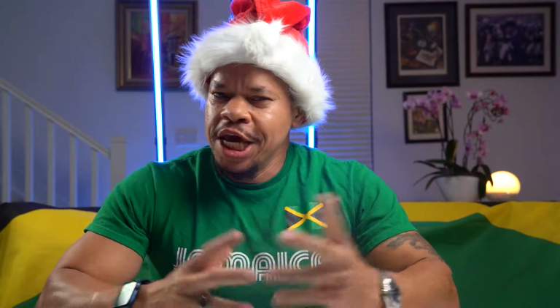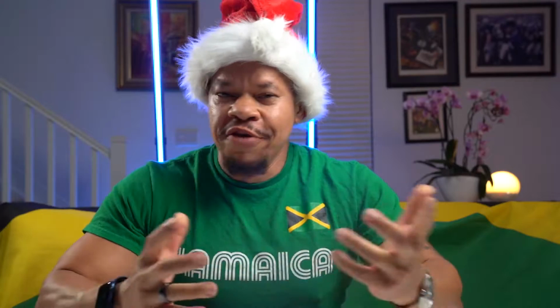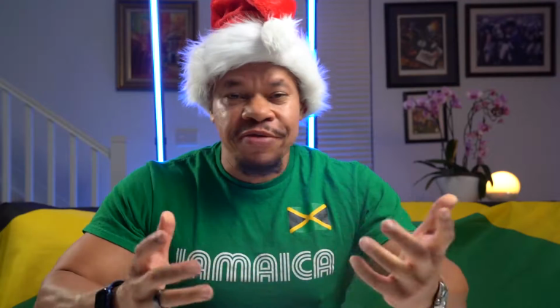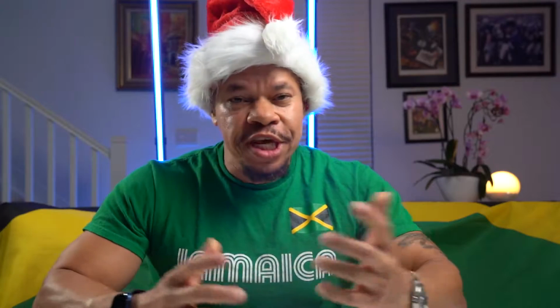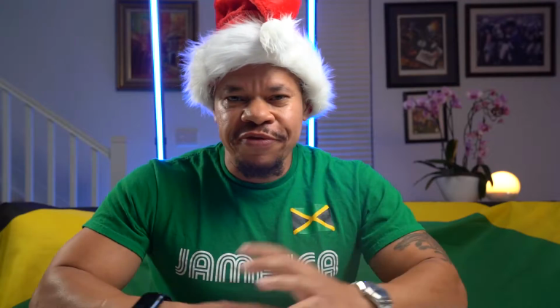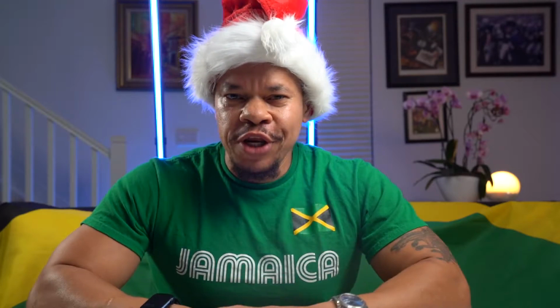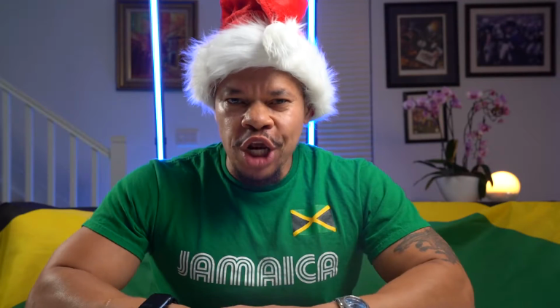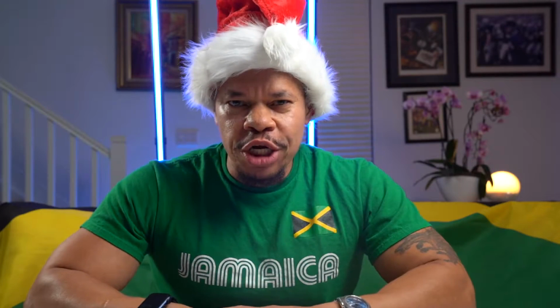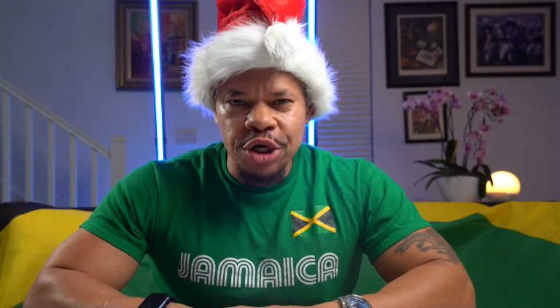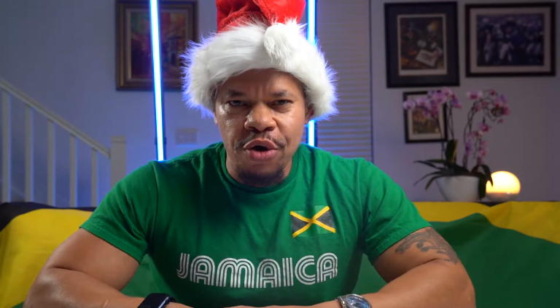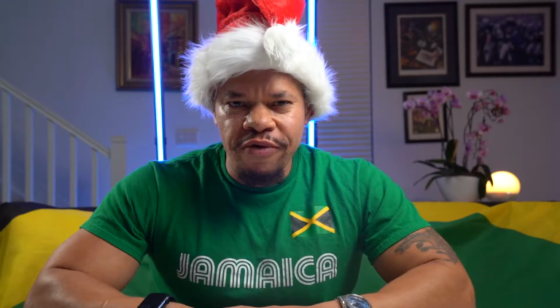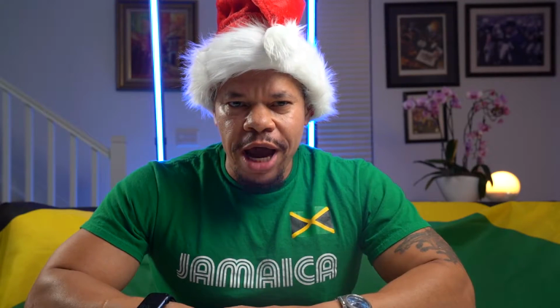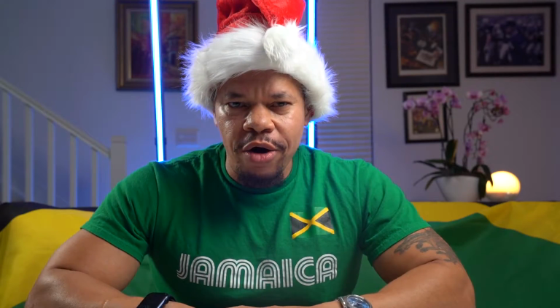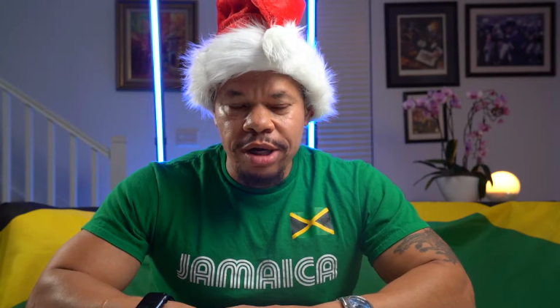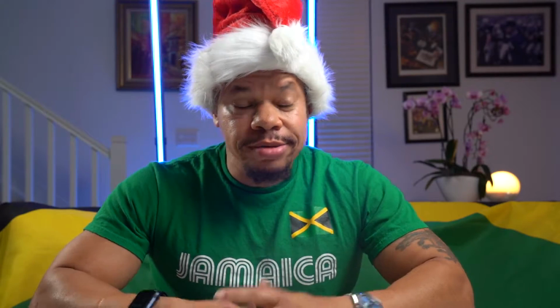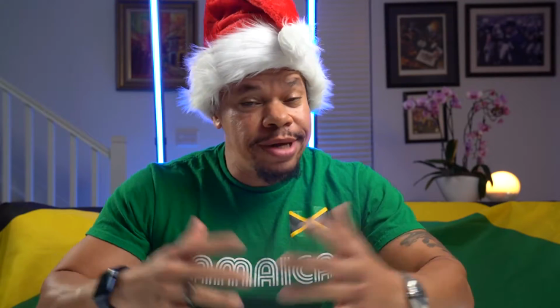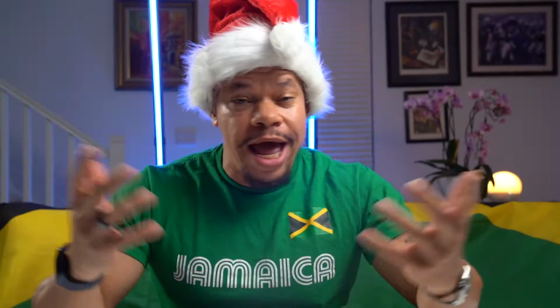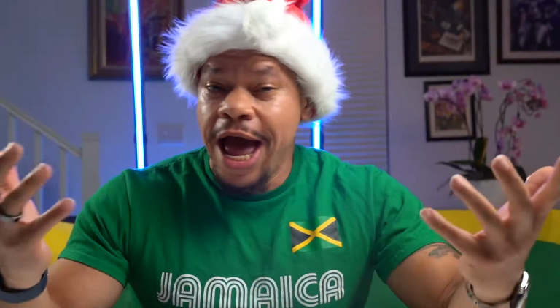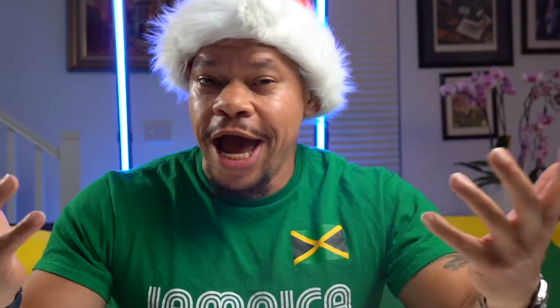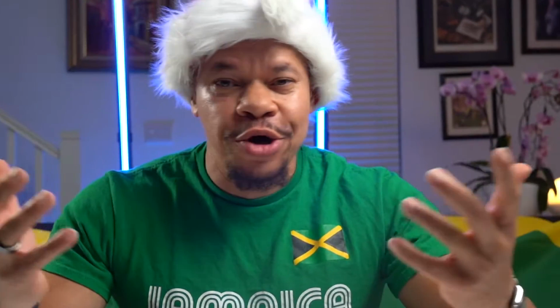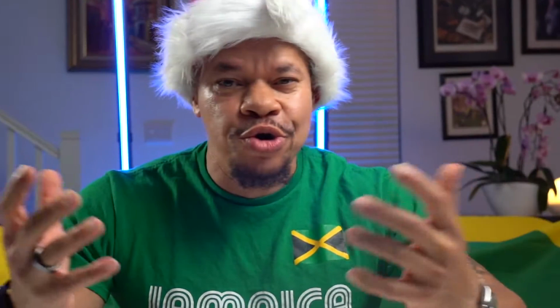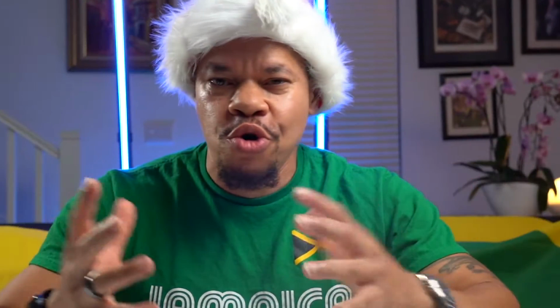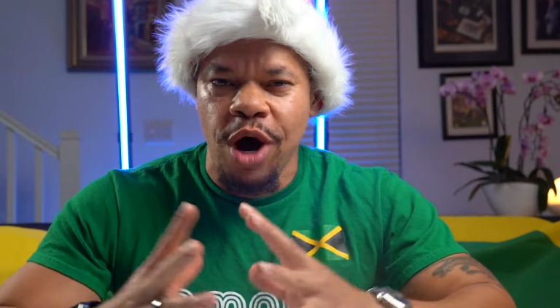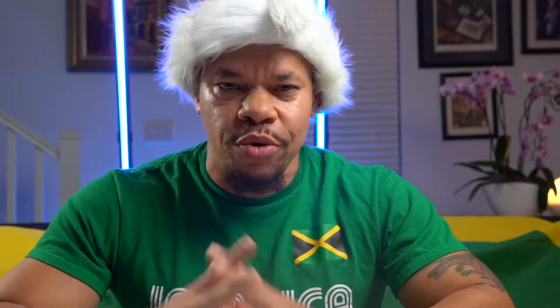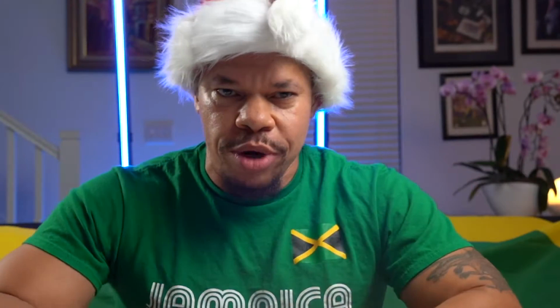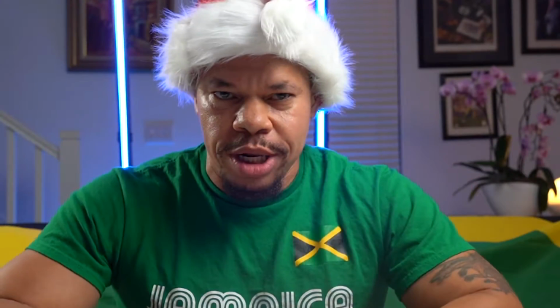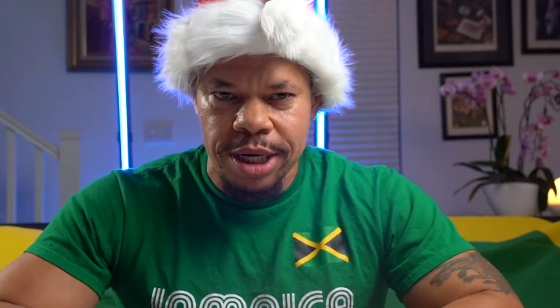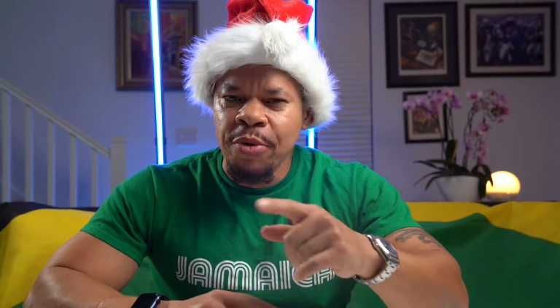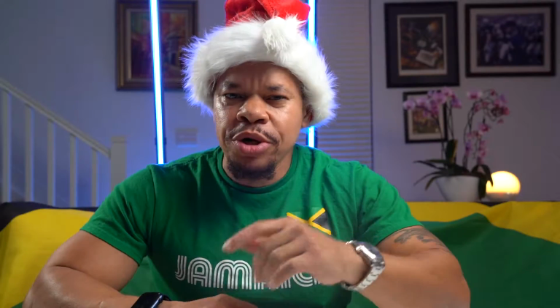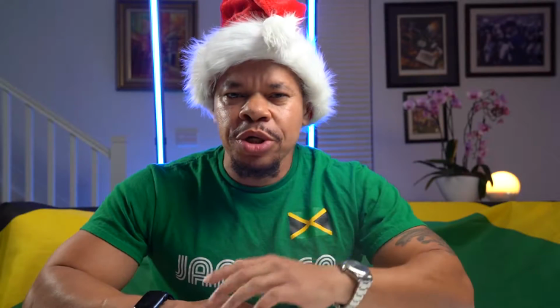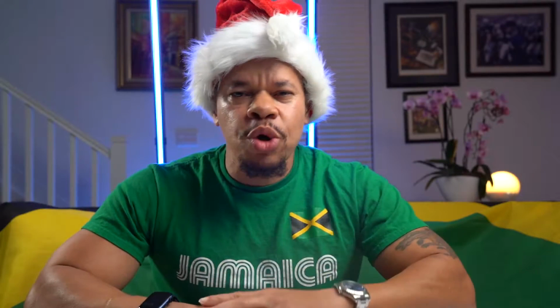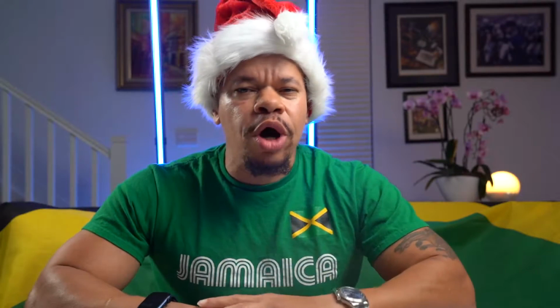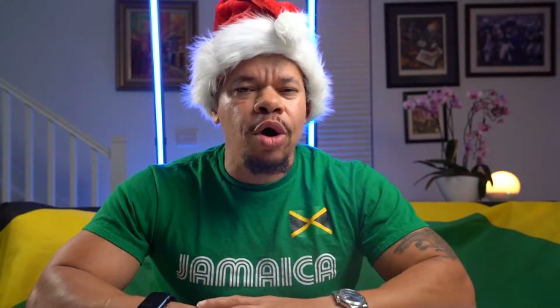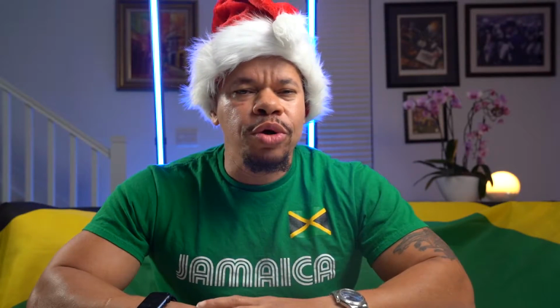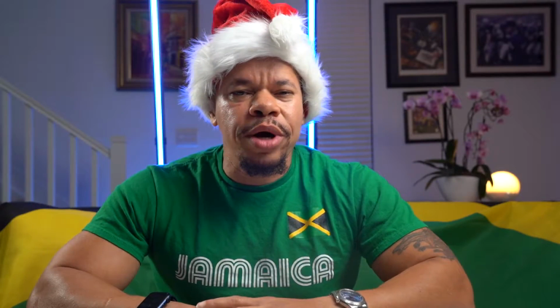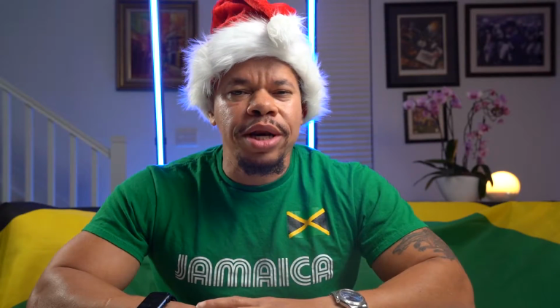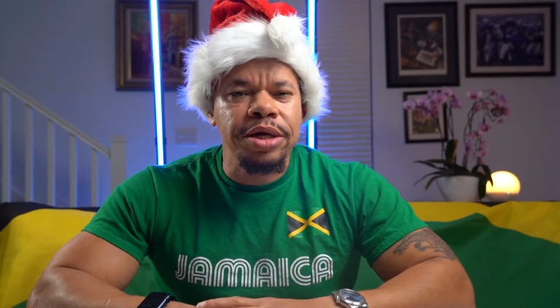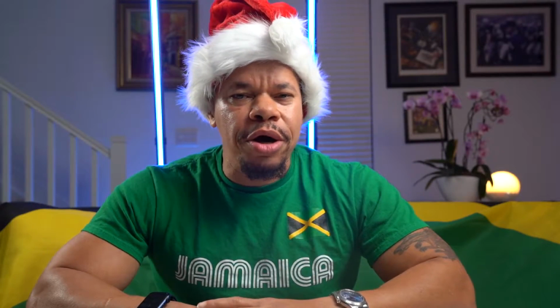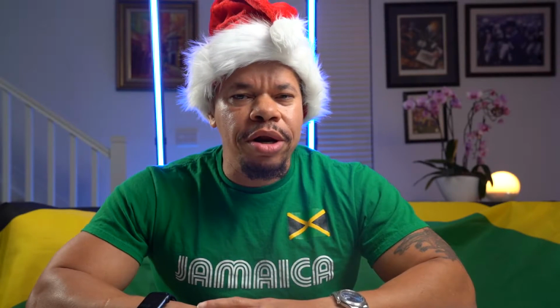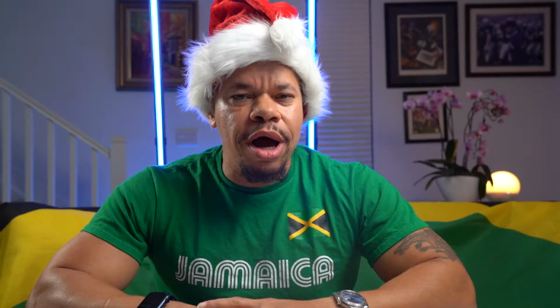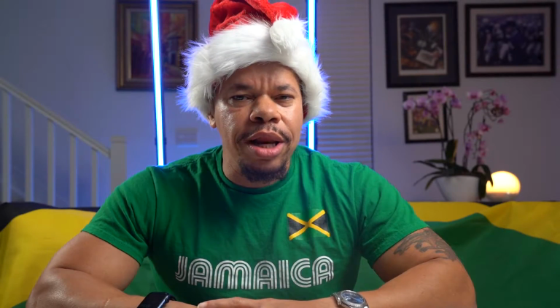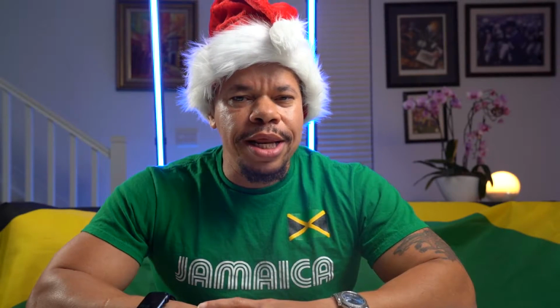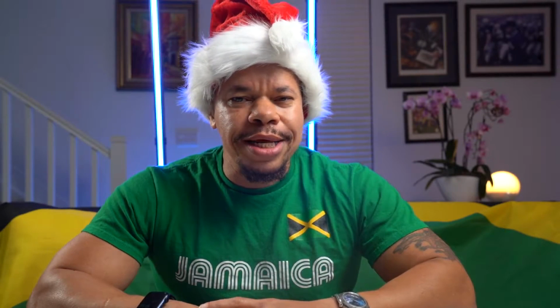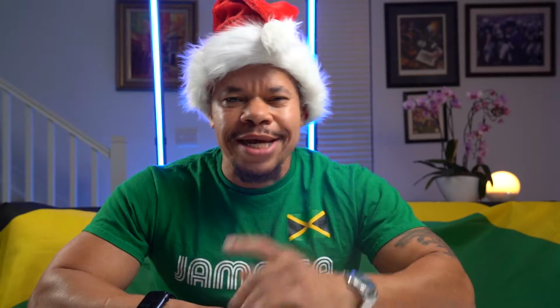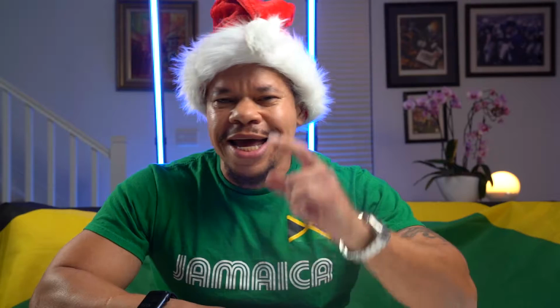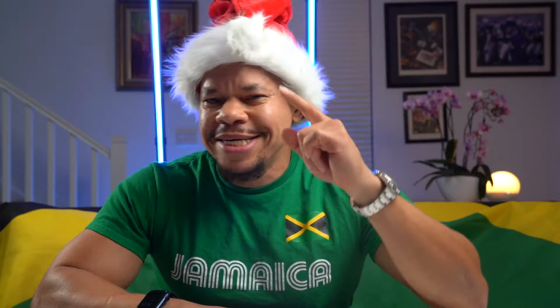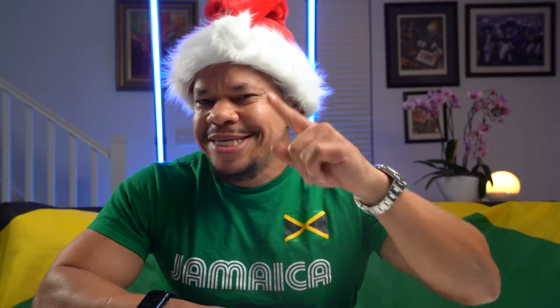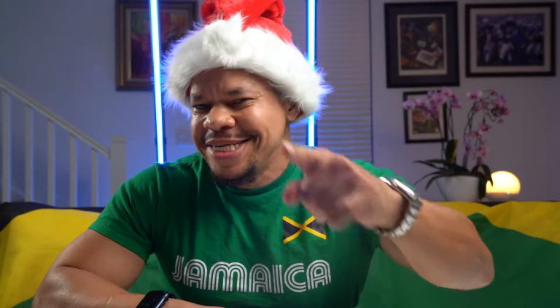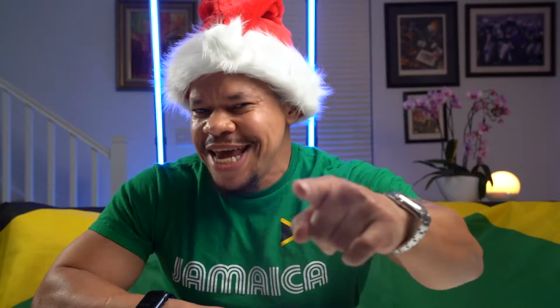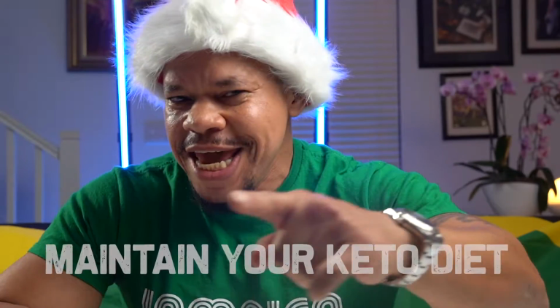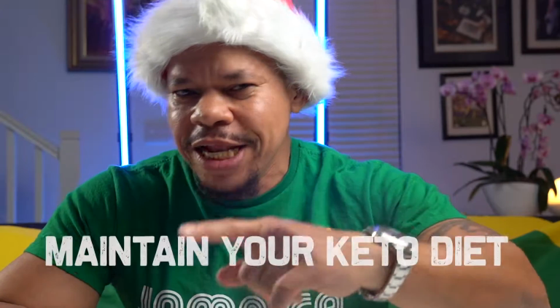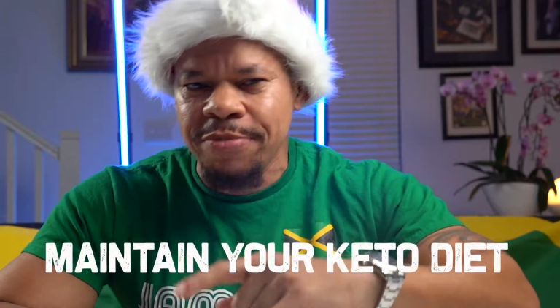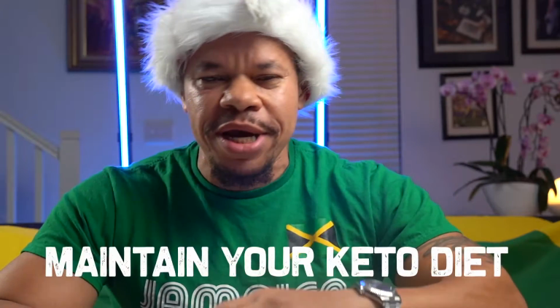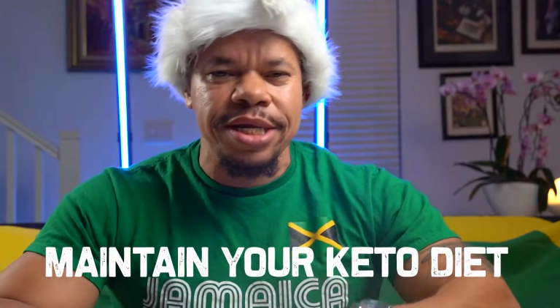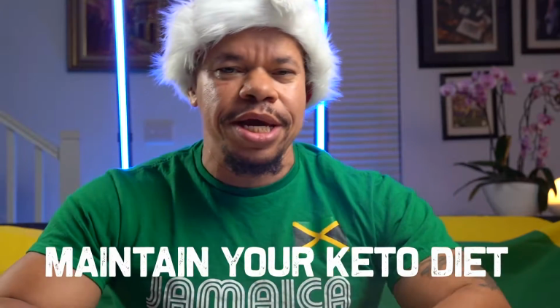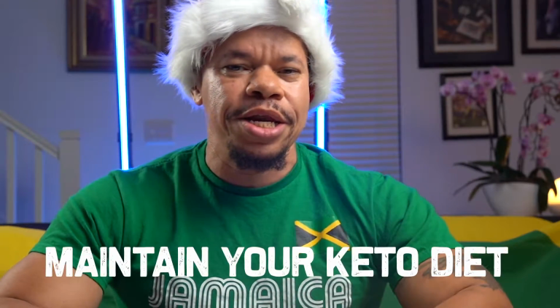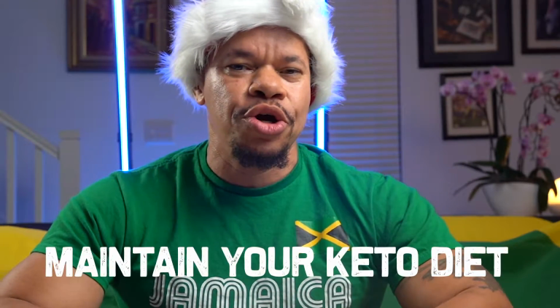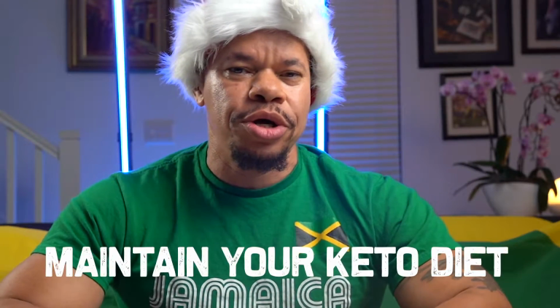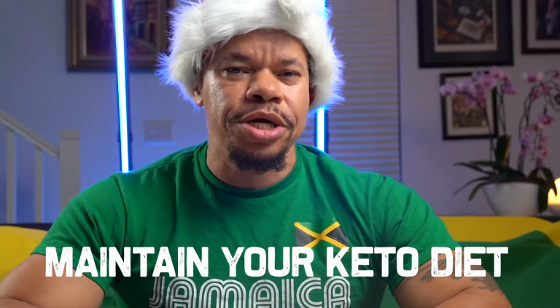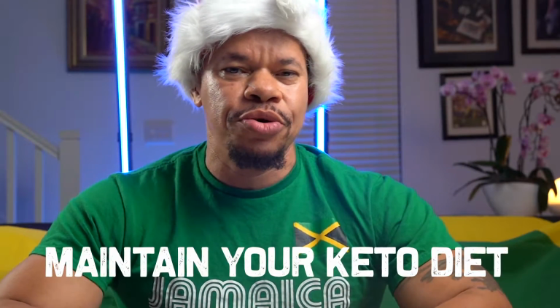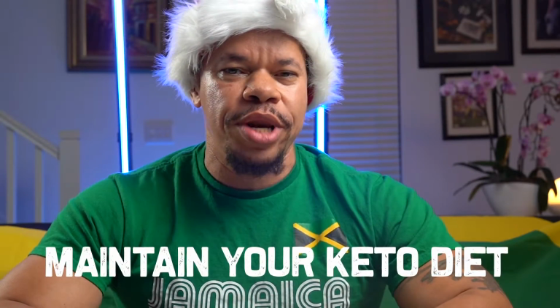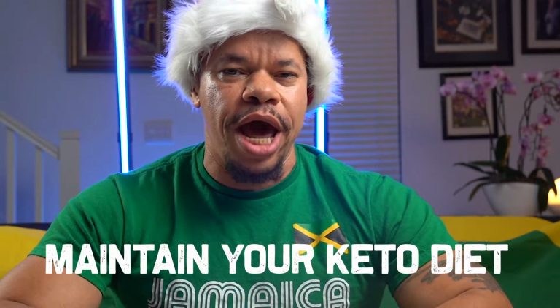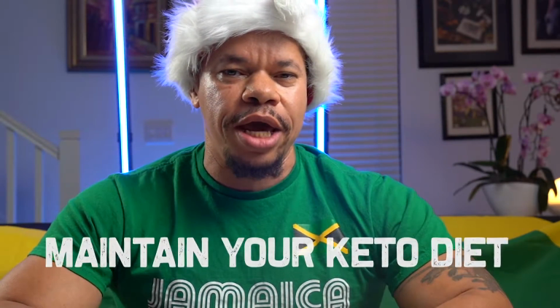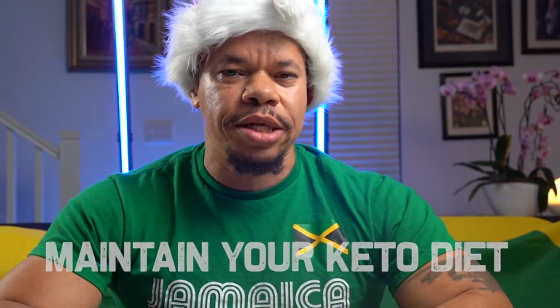If this video doesn't go viral, I don't know what will. I'm going to show you how you can enjoy the holidays and still maintain your keto diet.